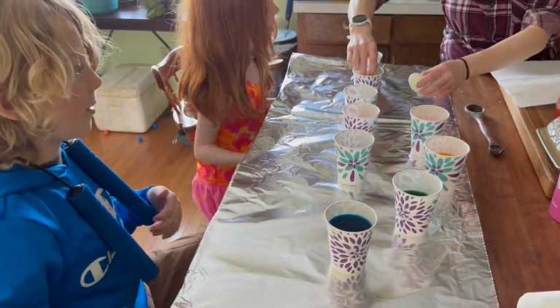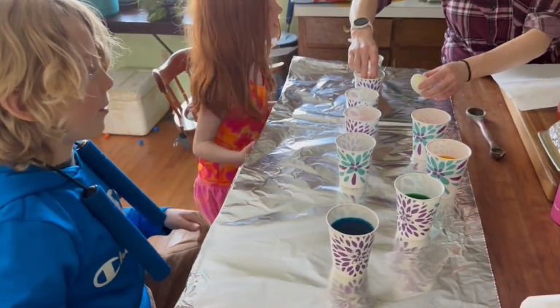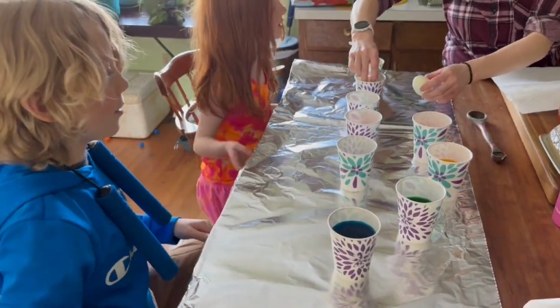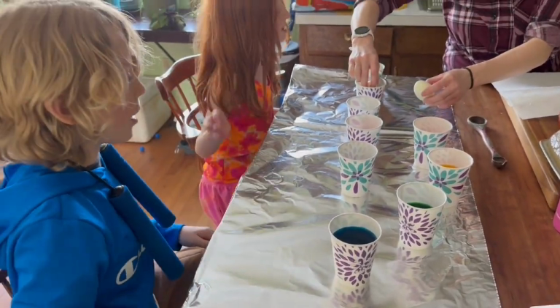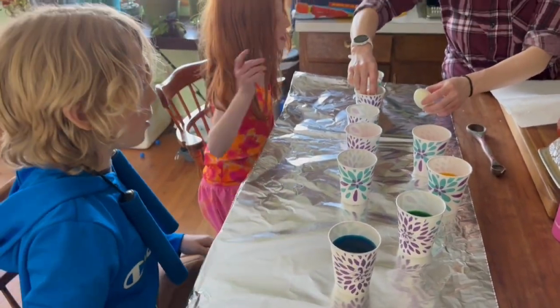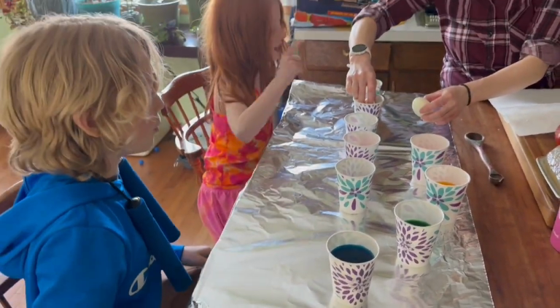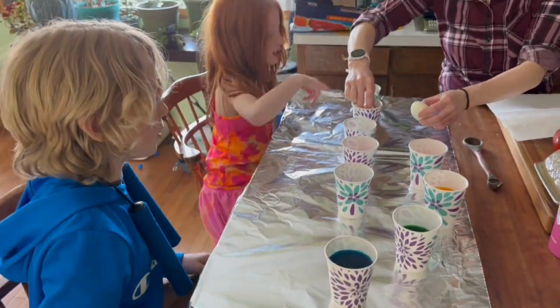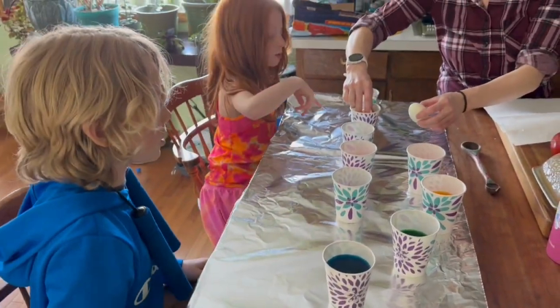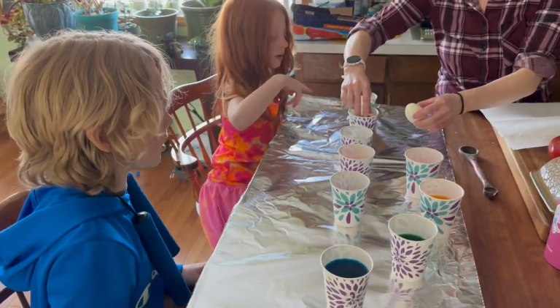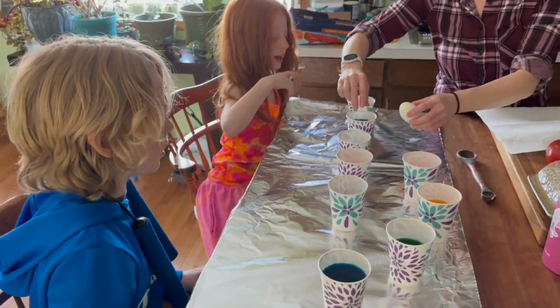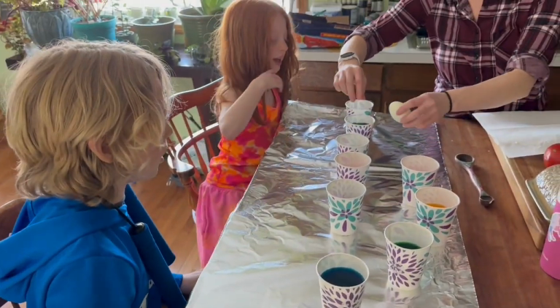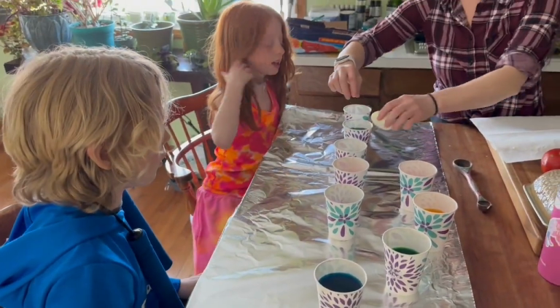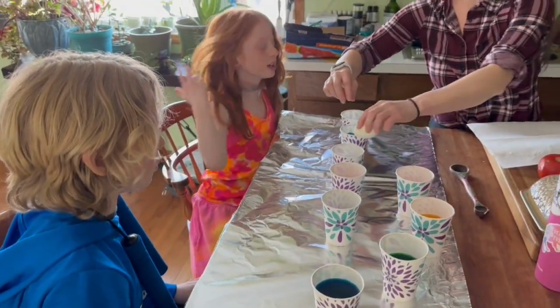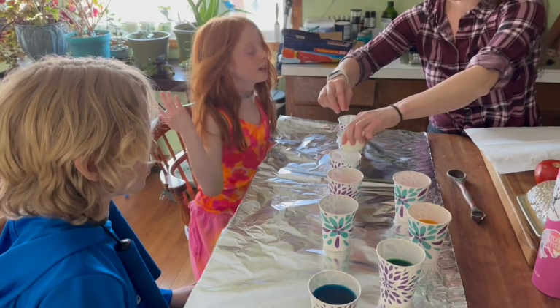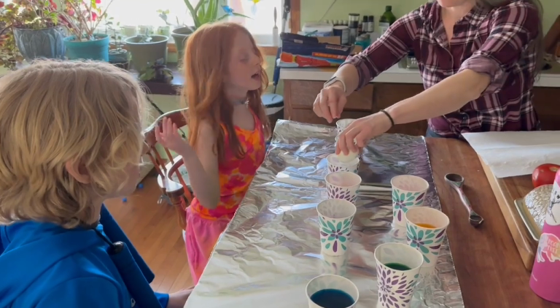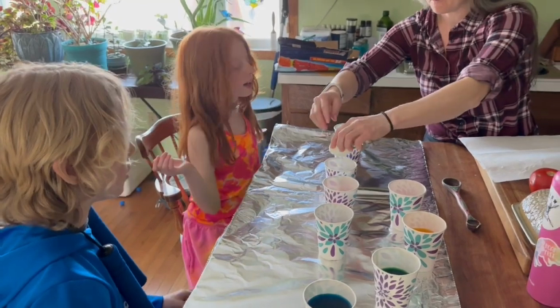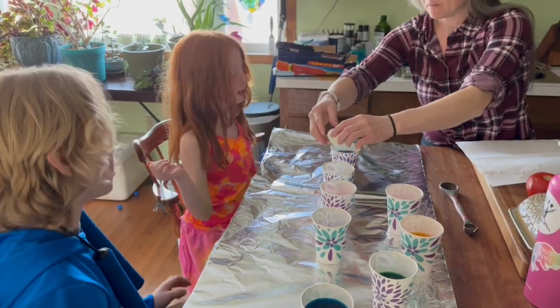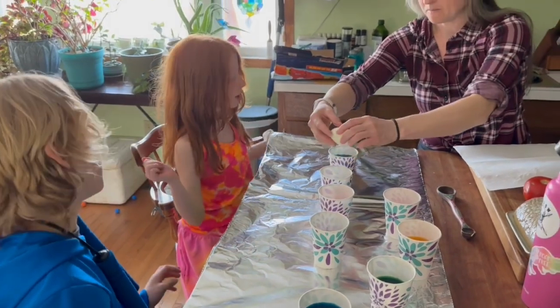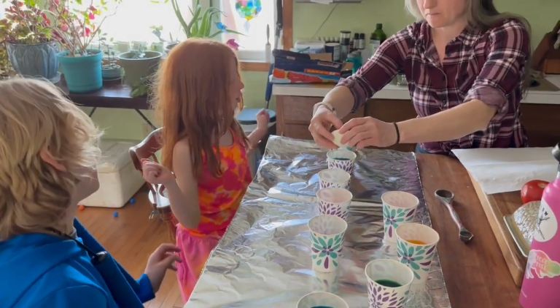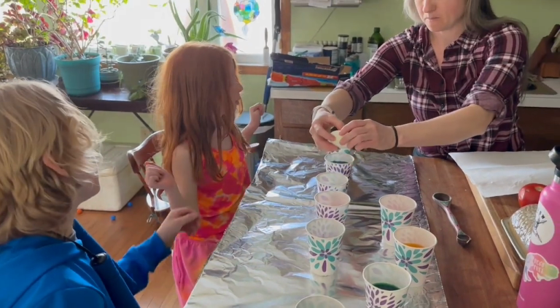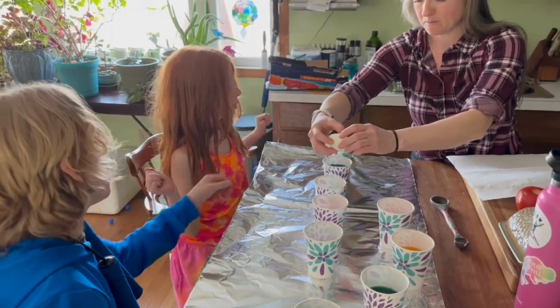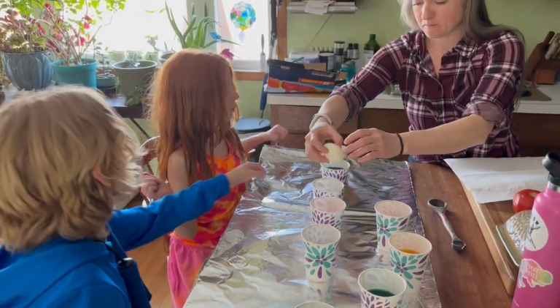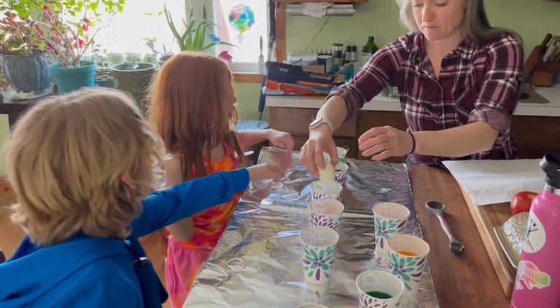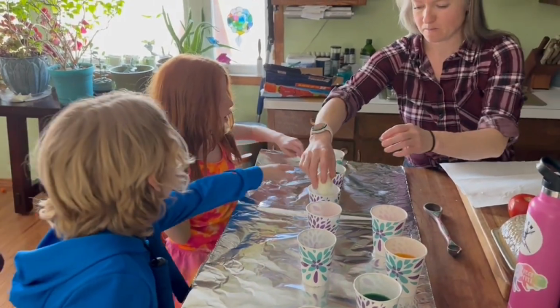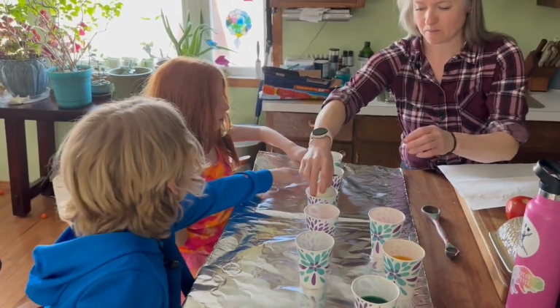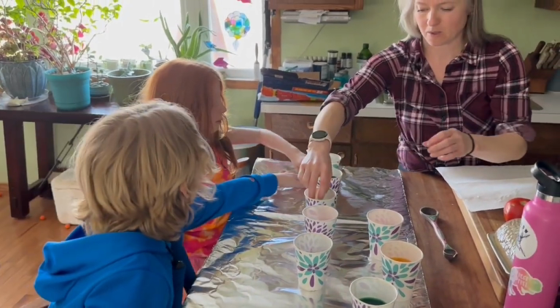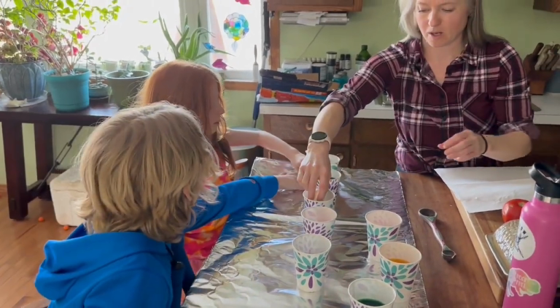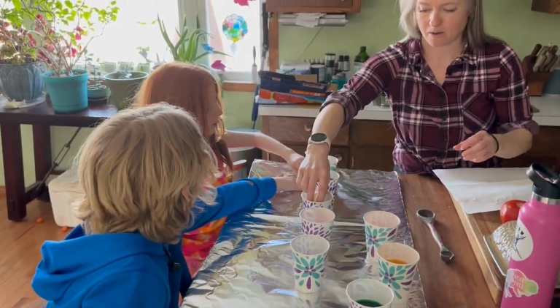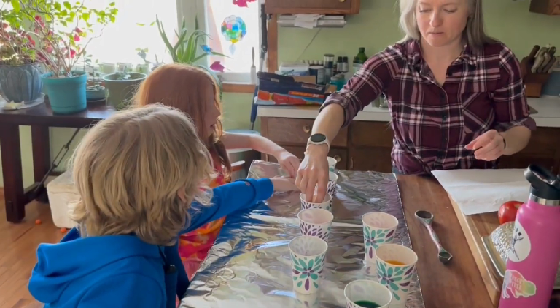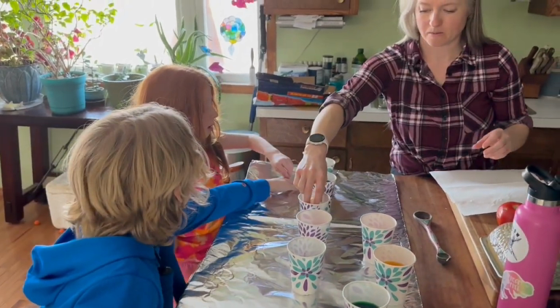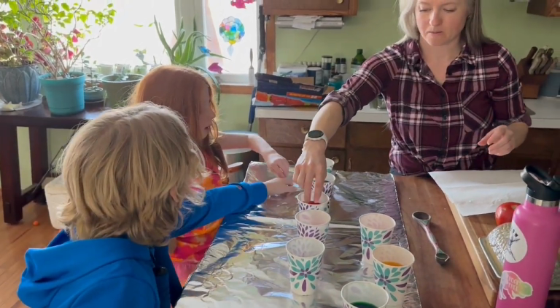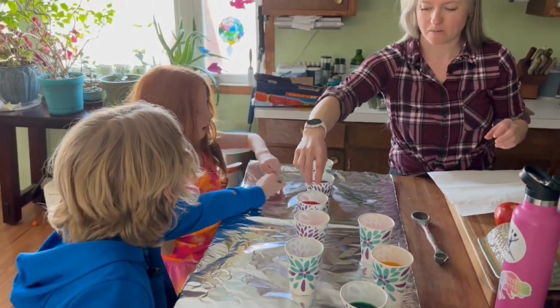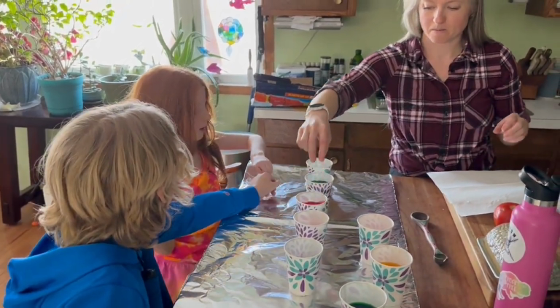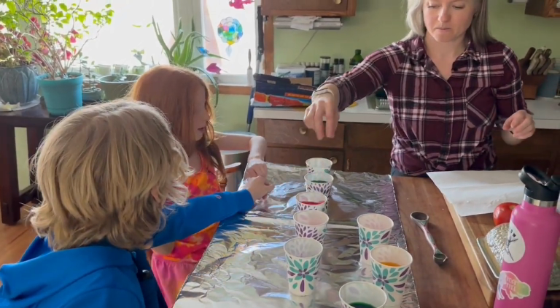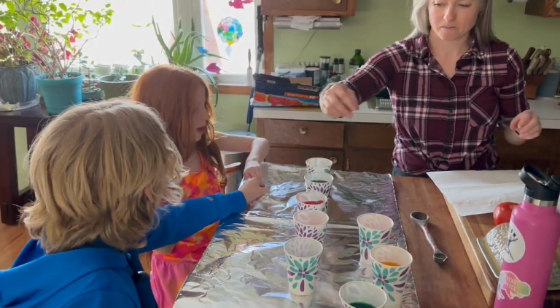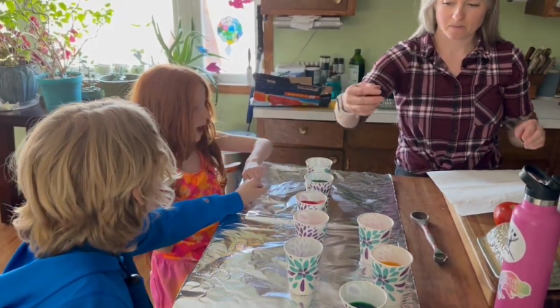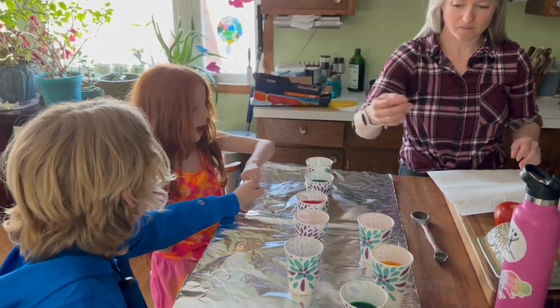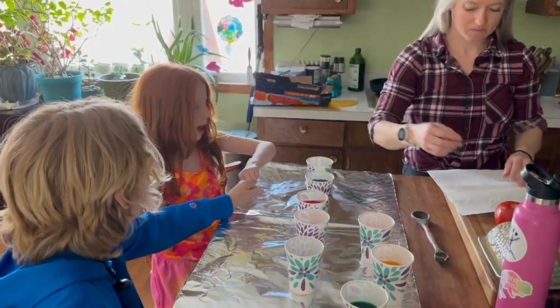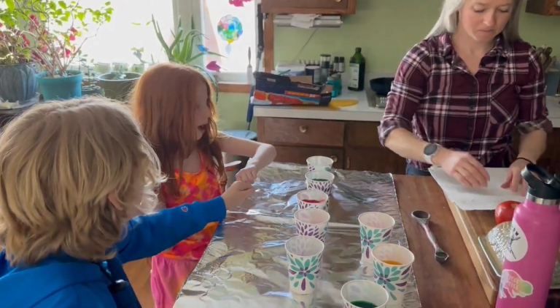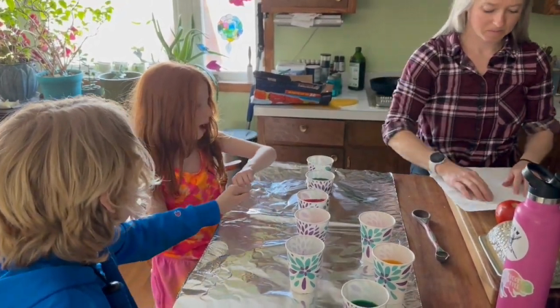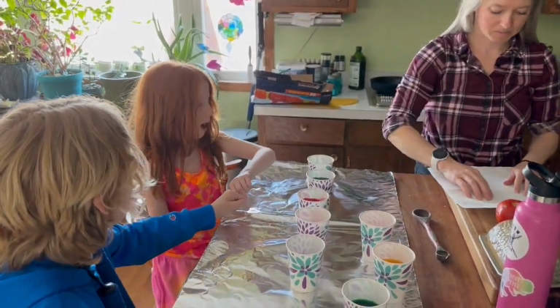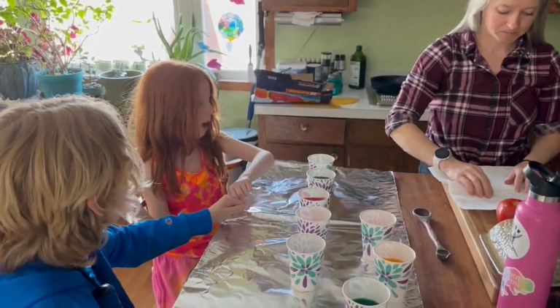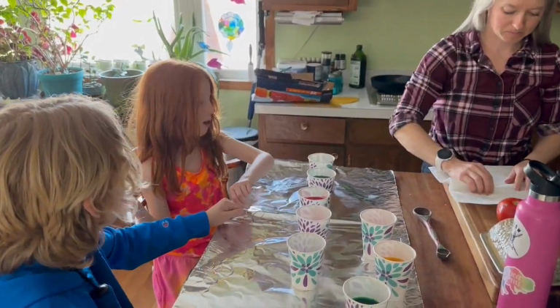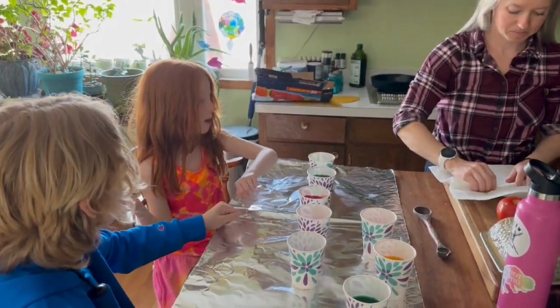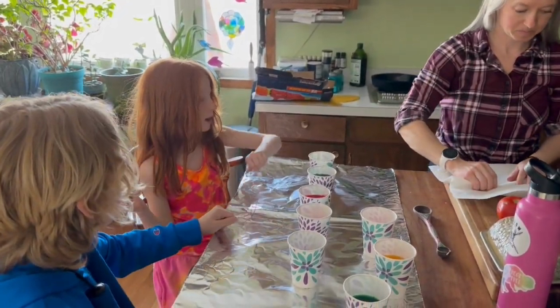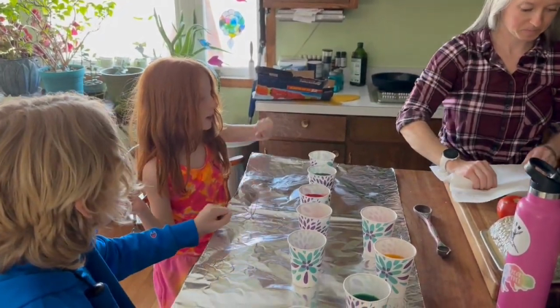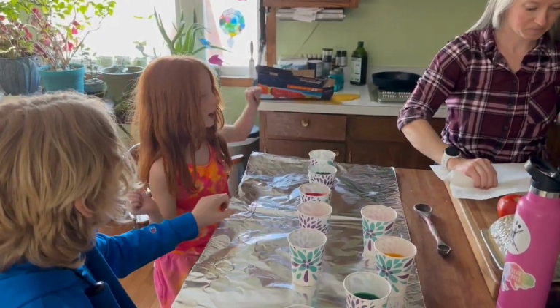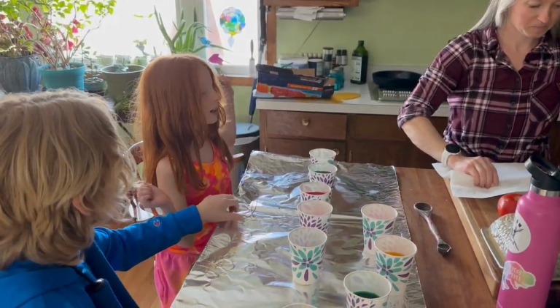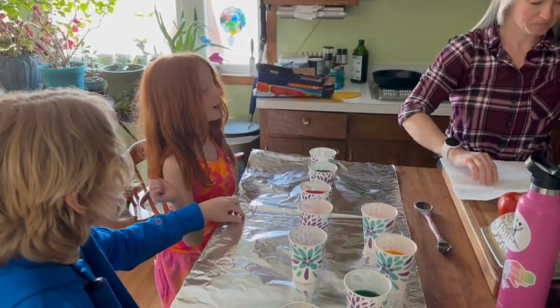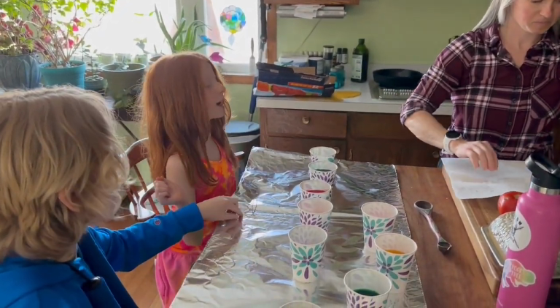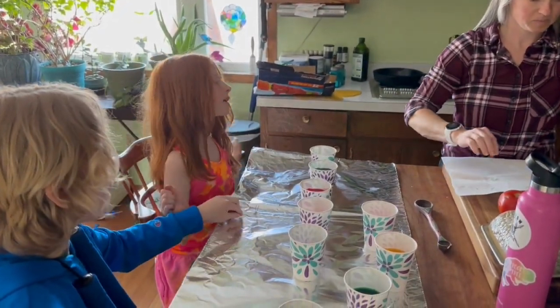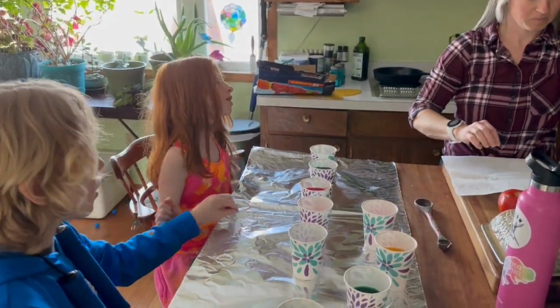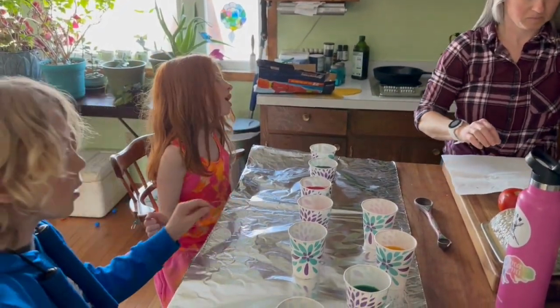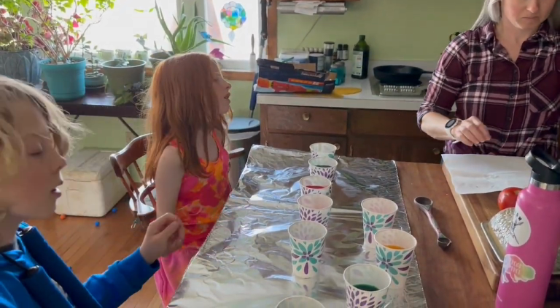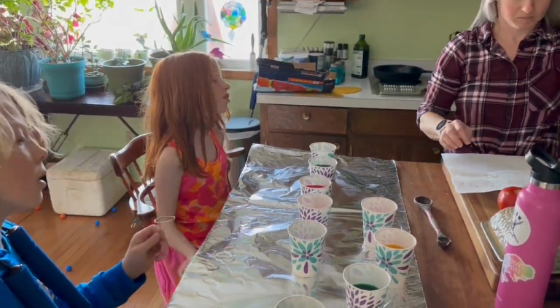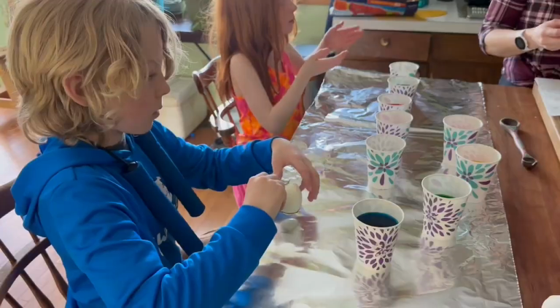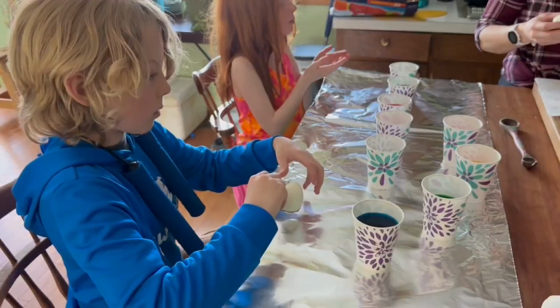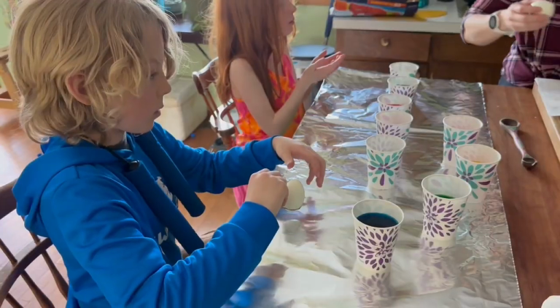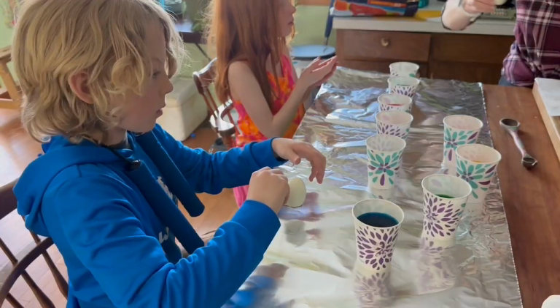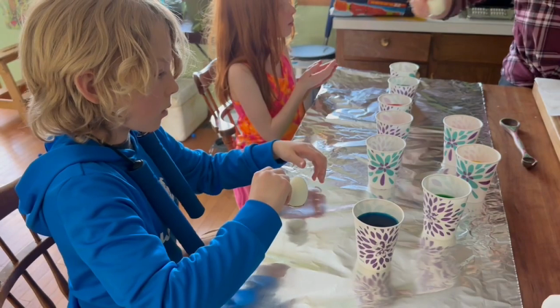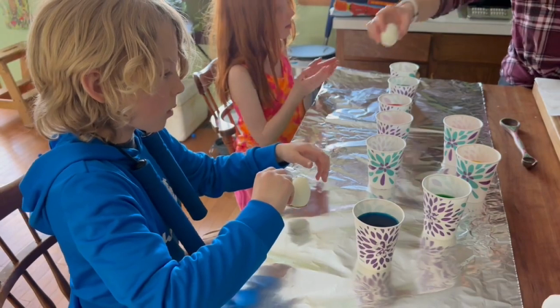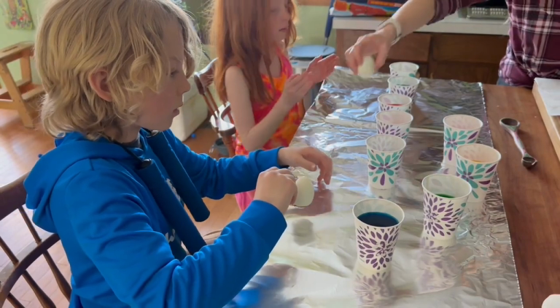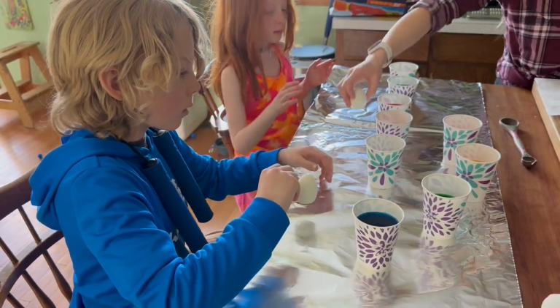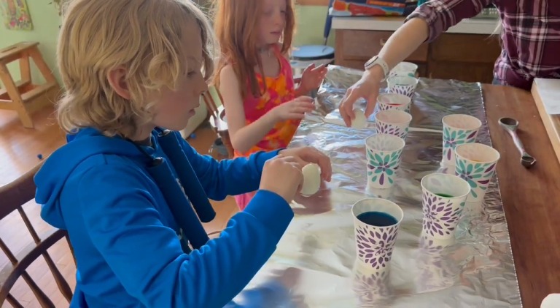Mine's in this one. I'm gonna dye another one, Mom. Can I use that? Yeah. Can I dye another one? You got this.